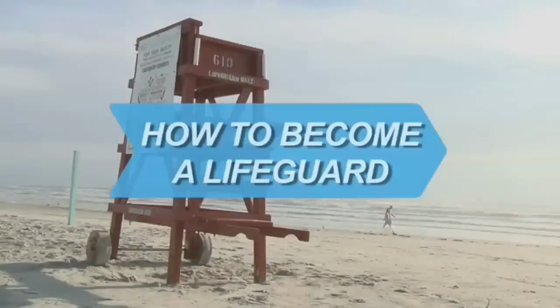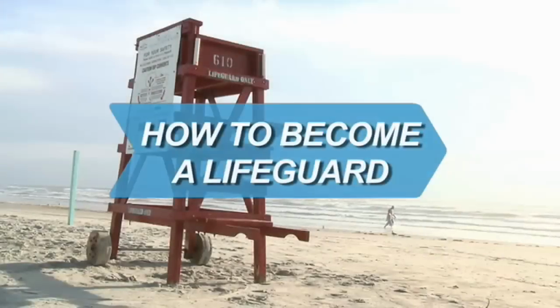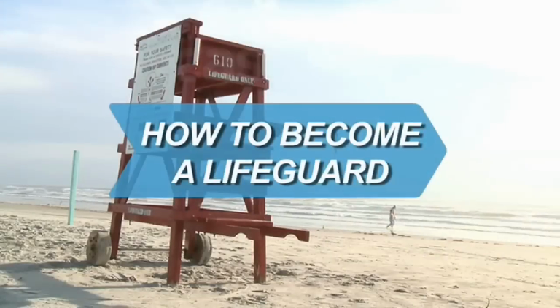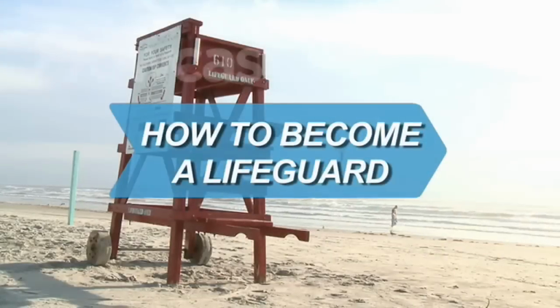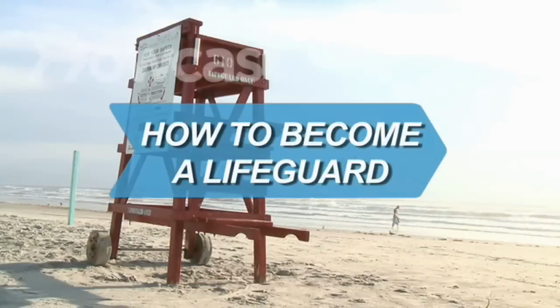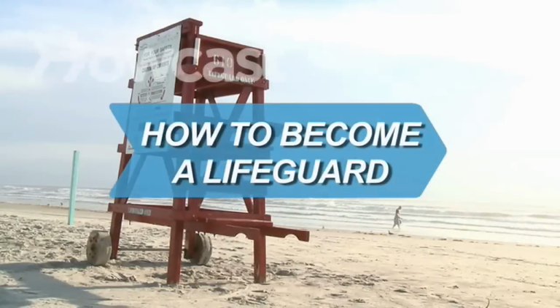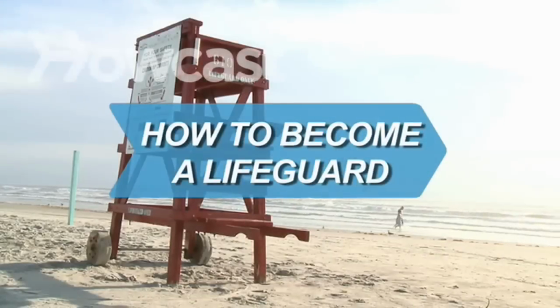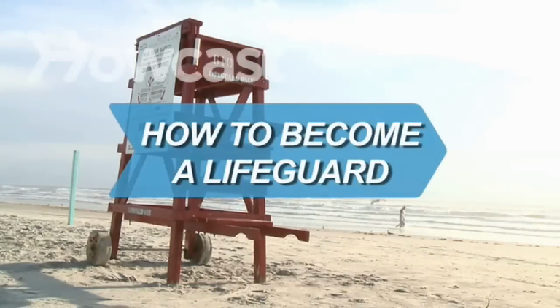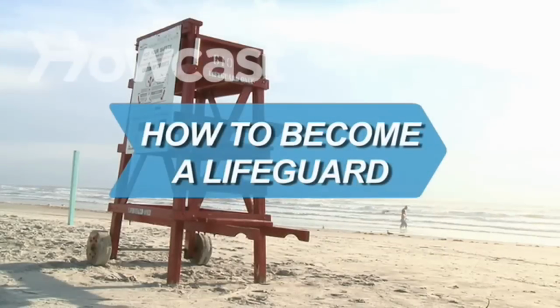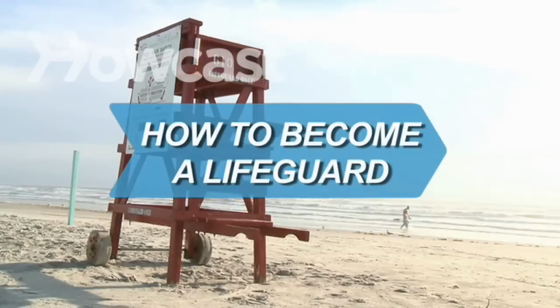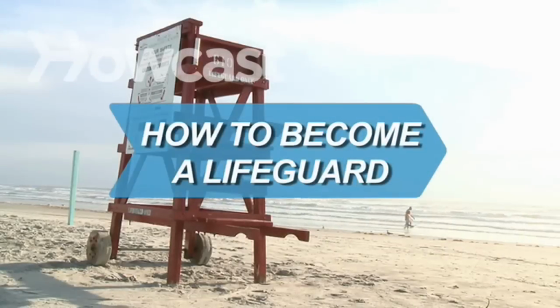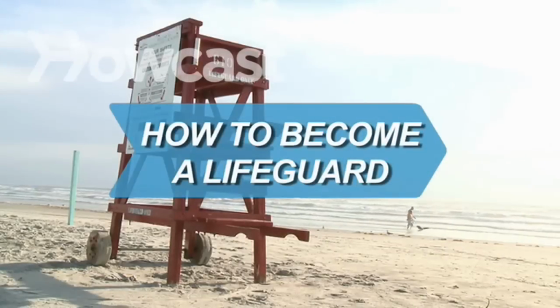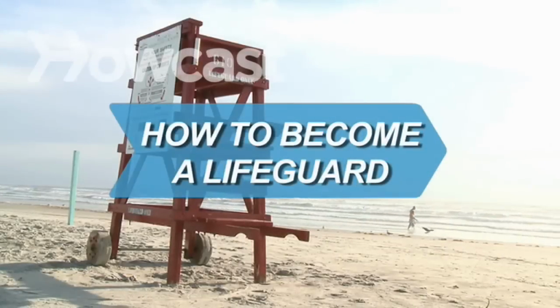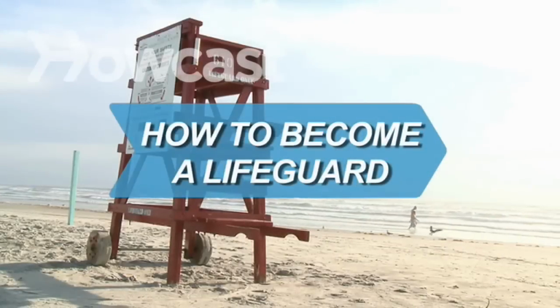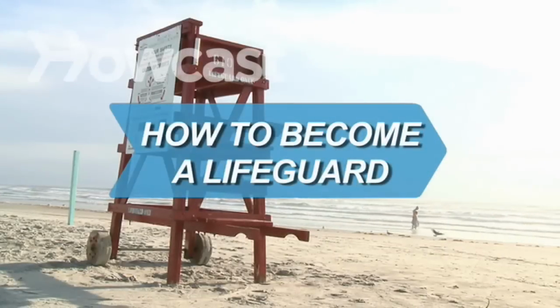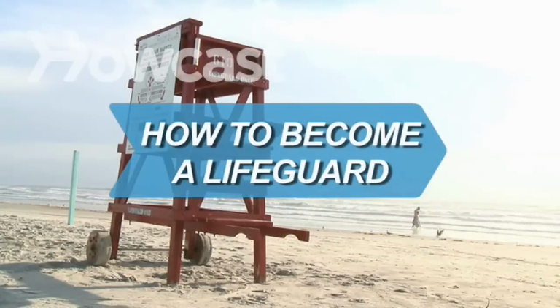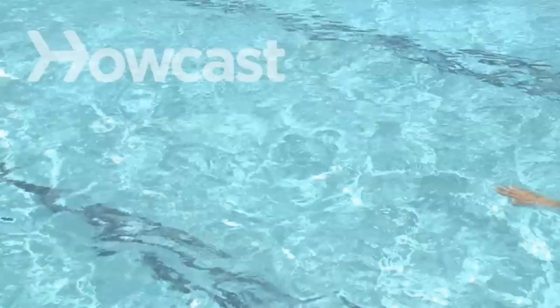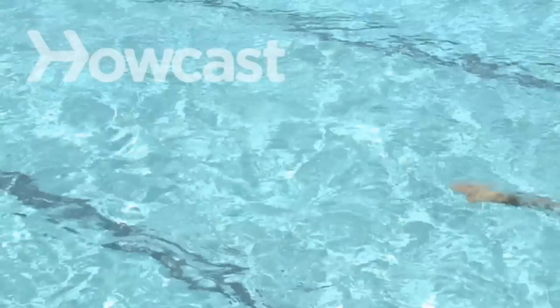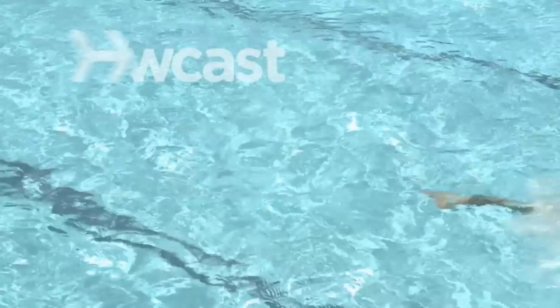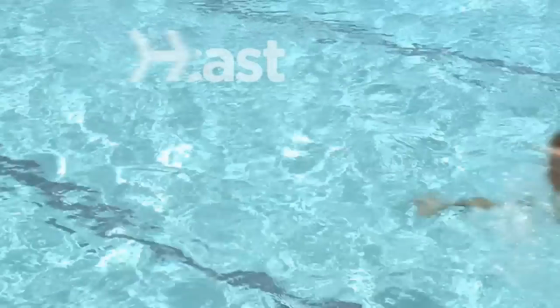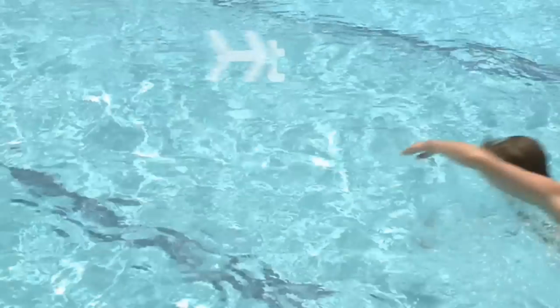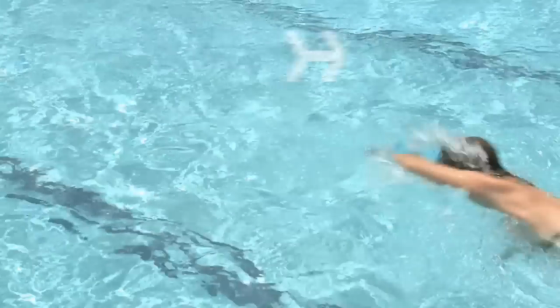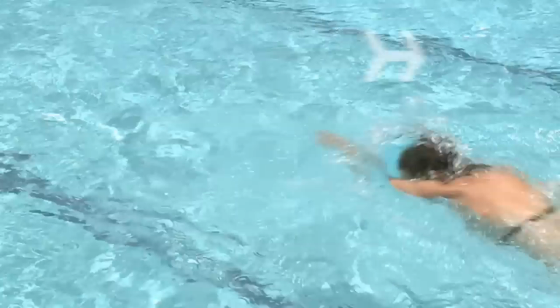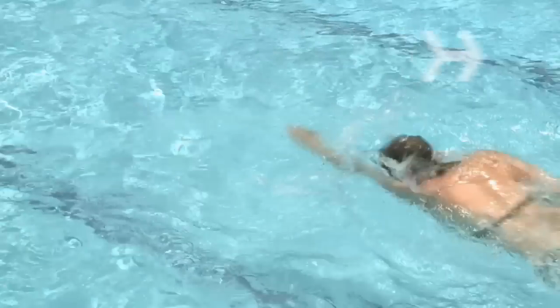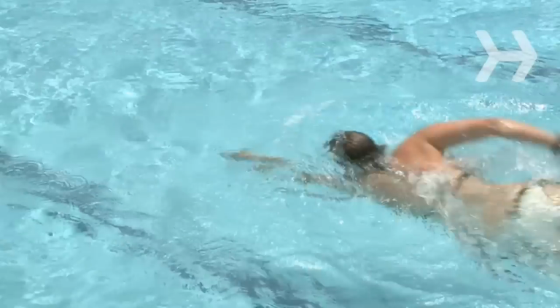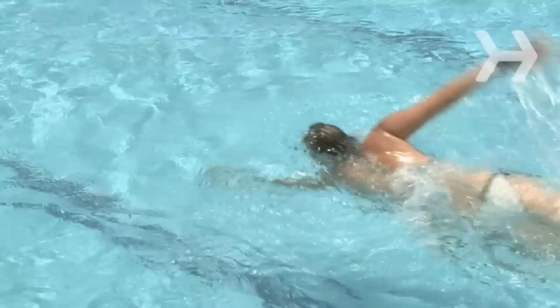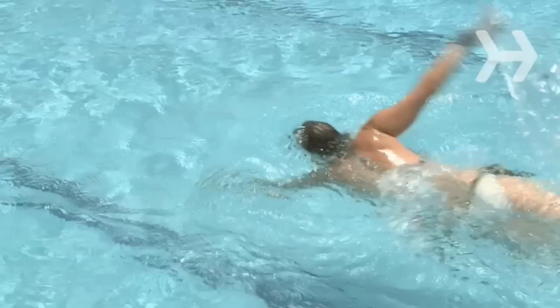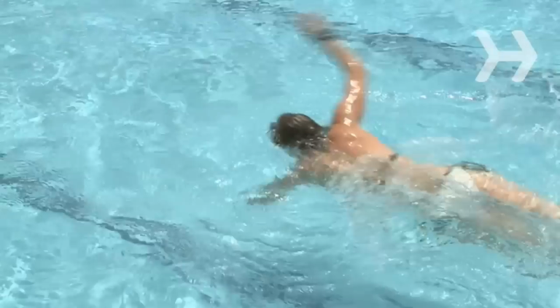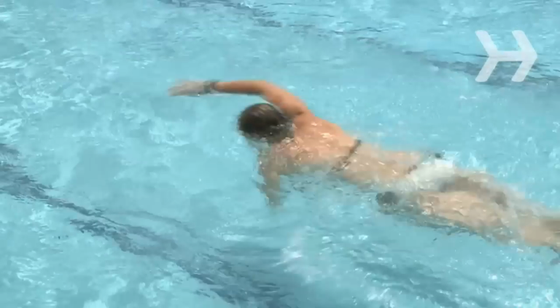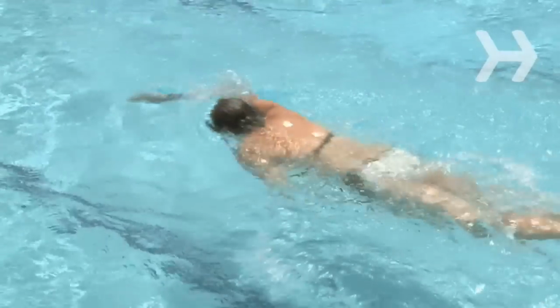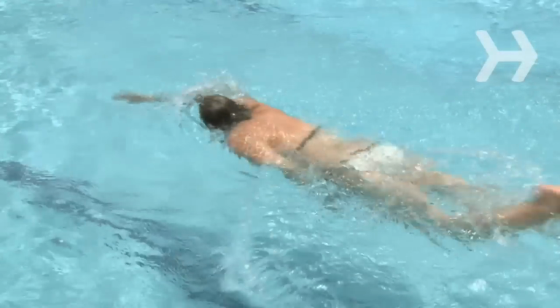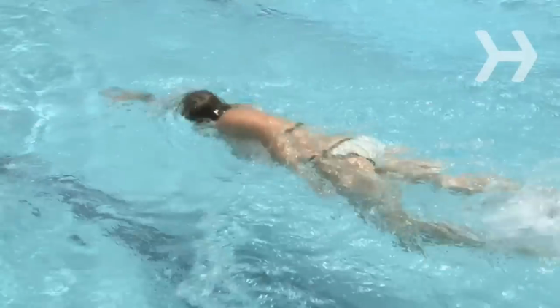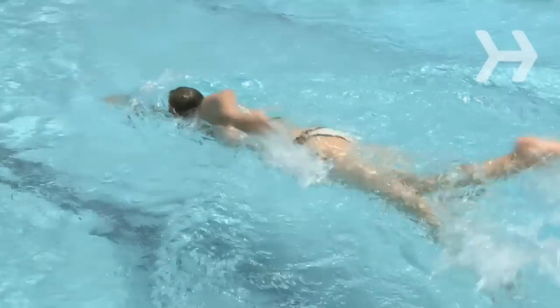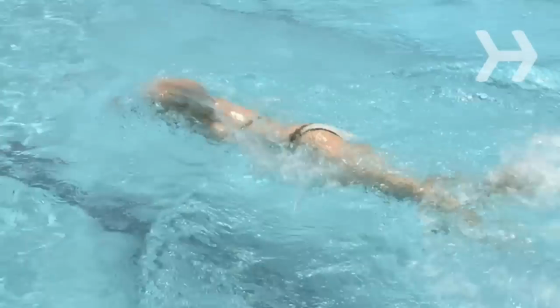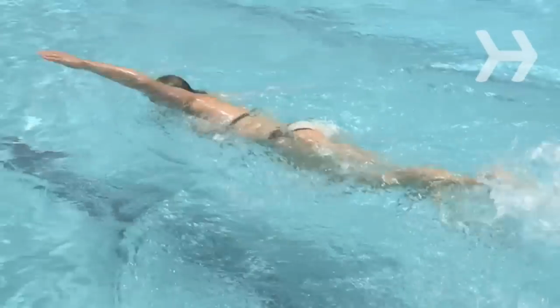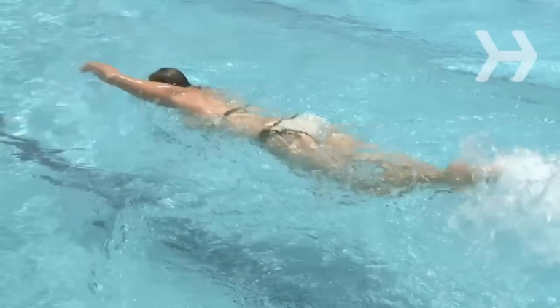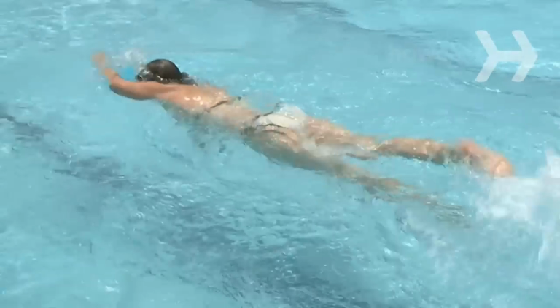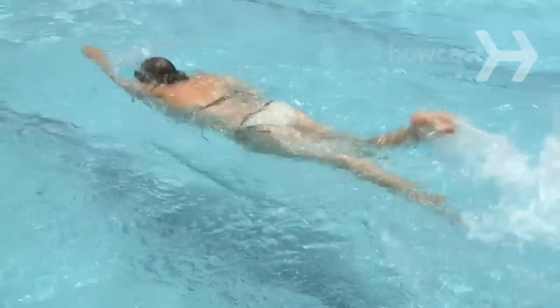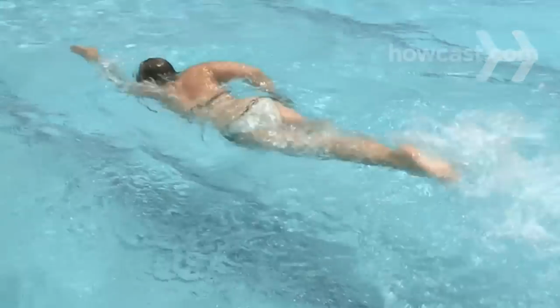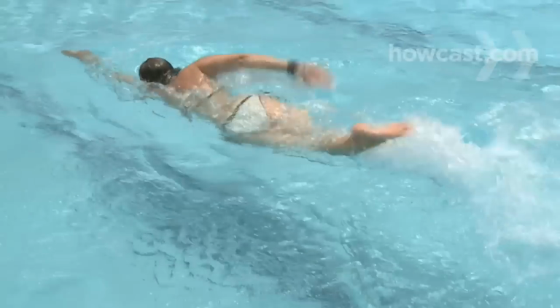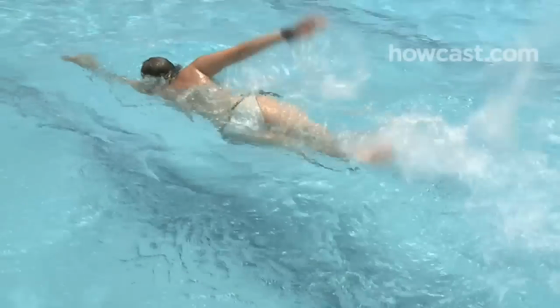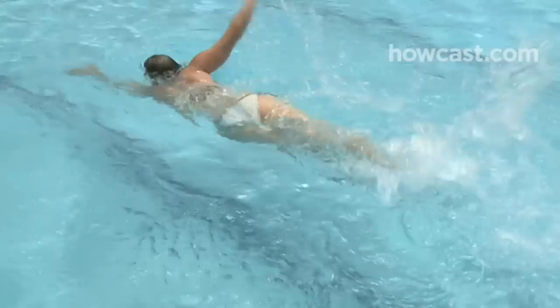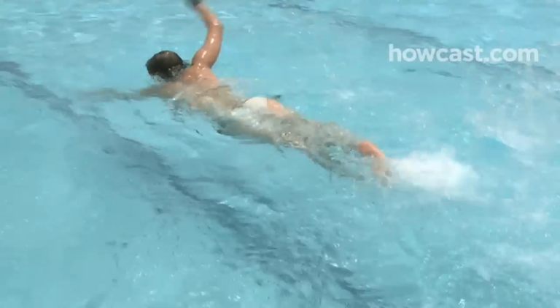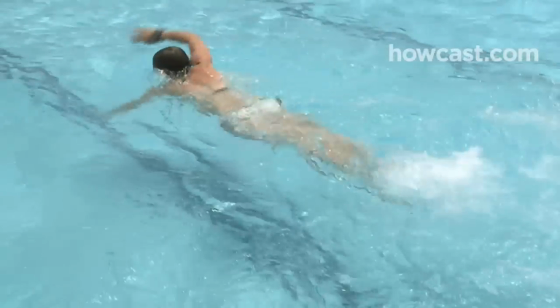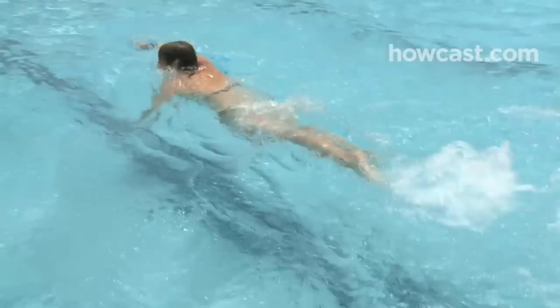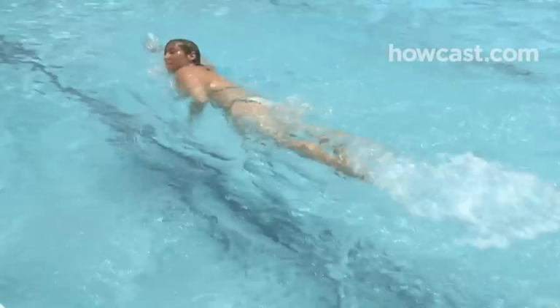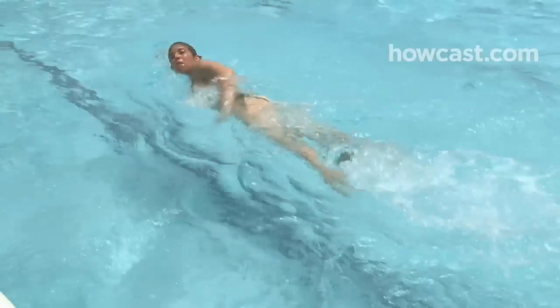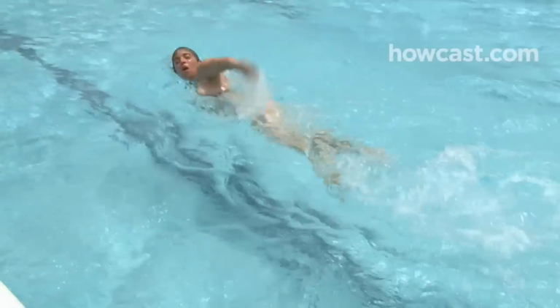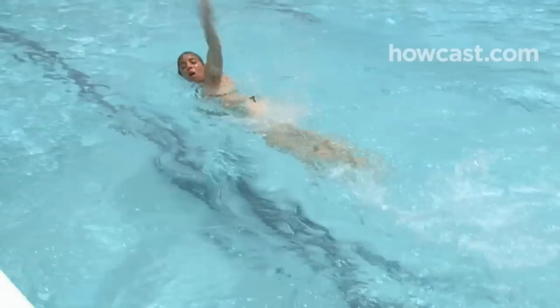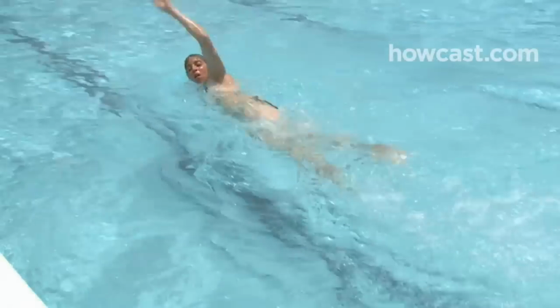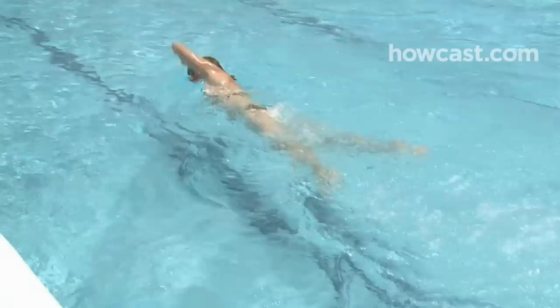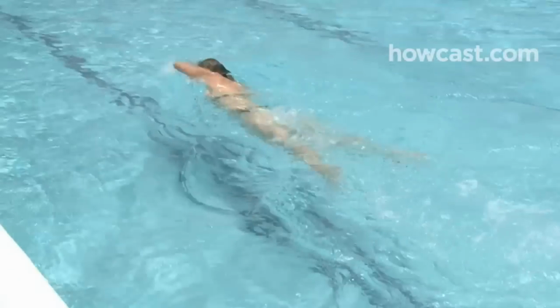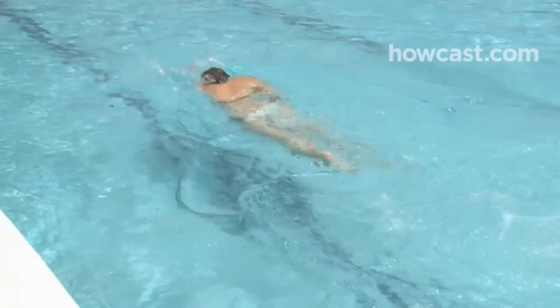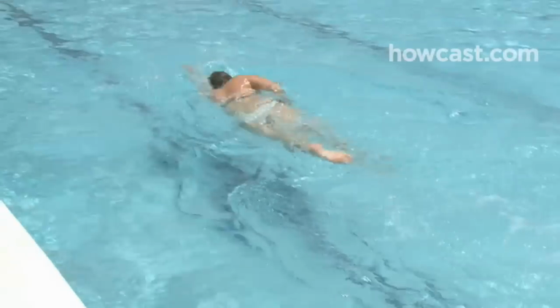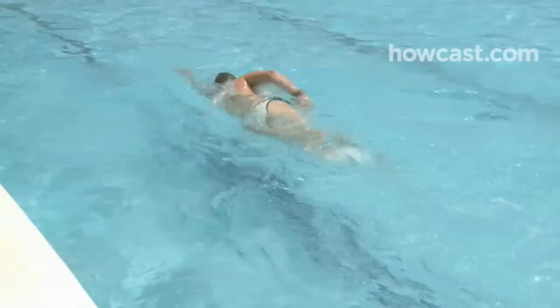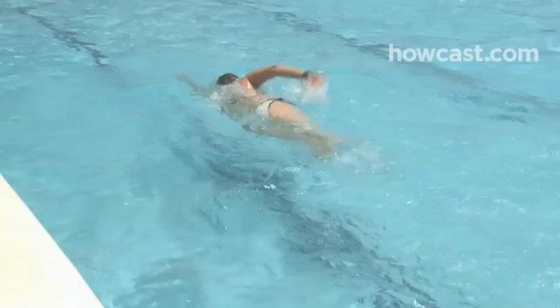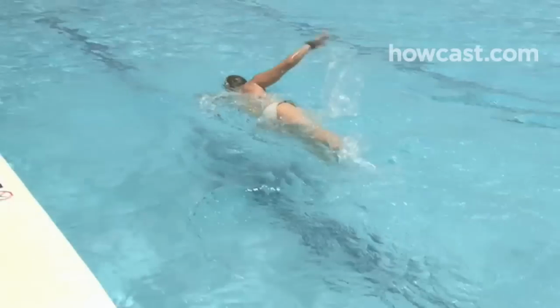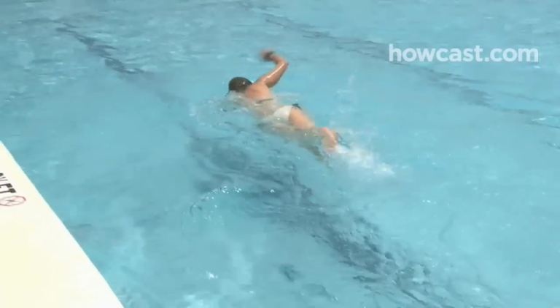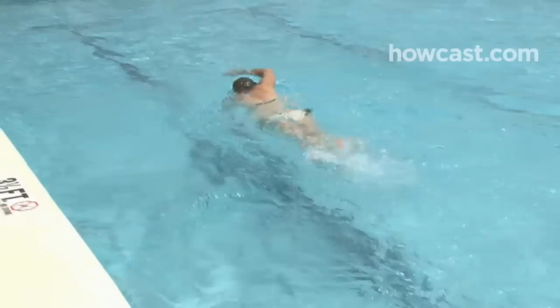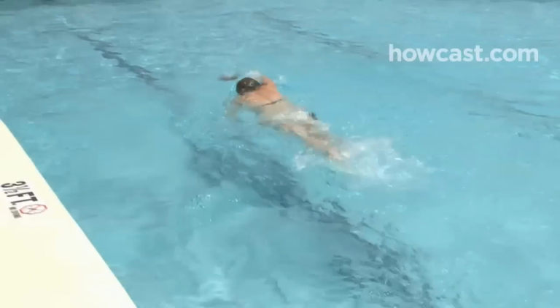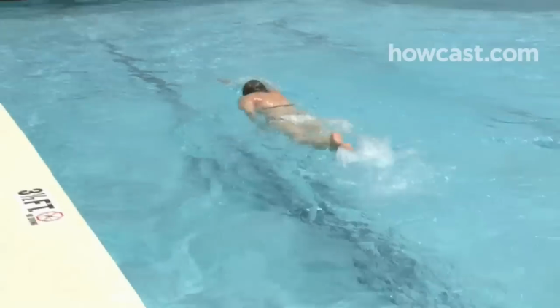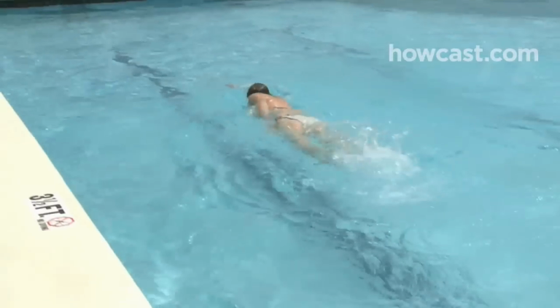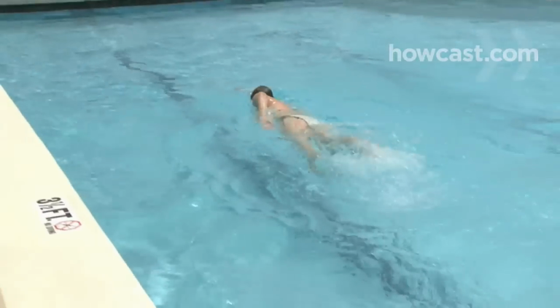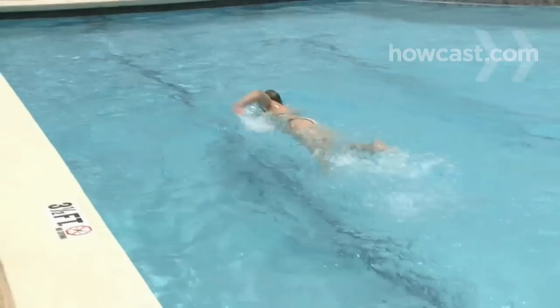How to Become a Lifeguard. You can freestyle like Michael Phelps, and you love the smell of chlorine. Why not earn cash and save lives at the same time?